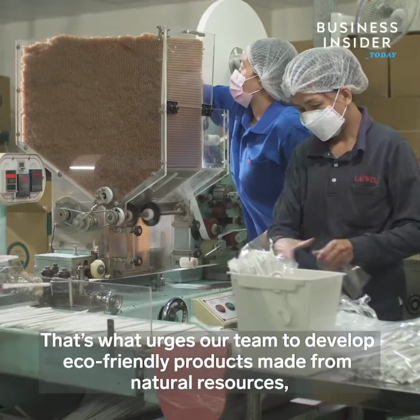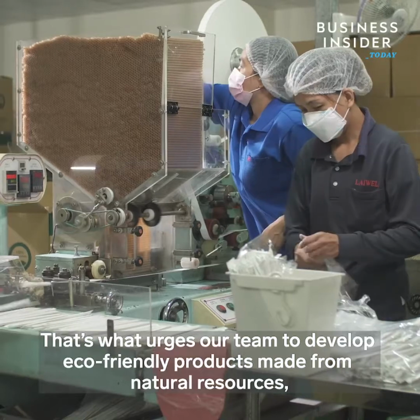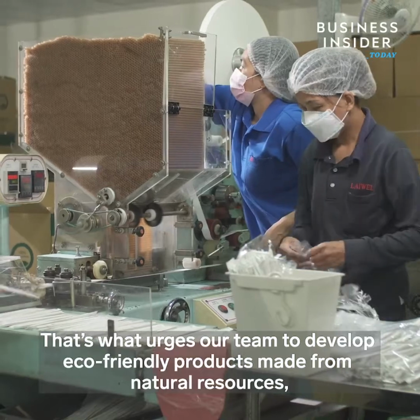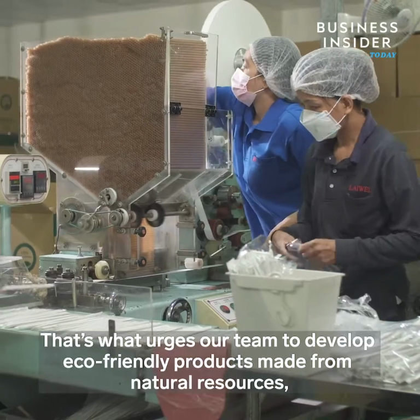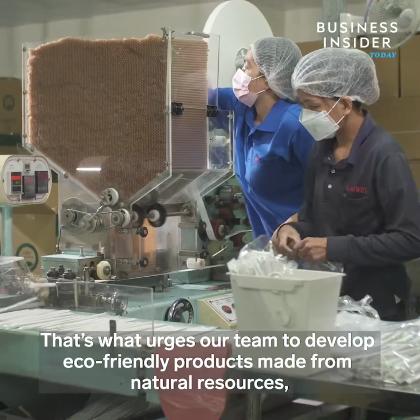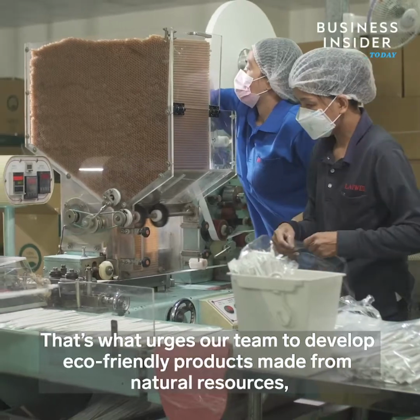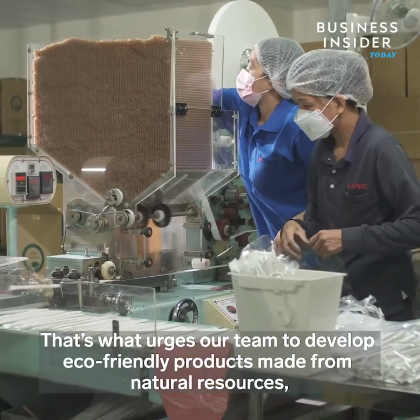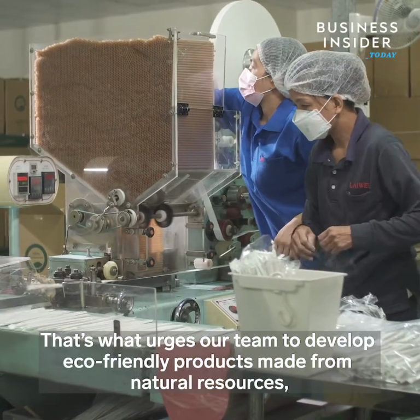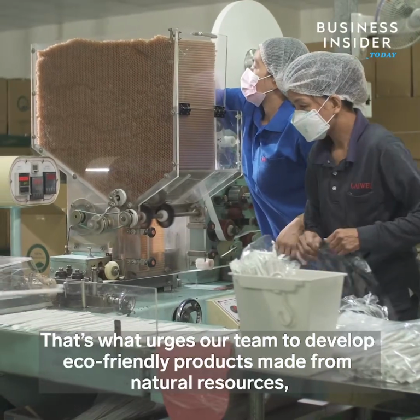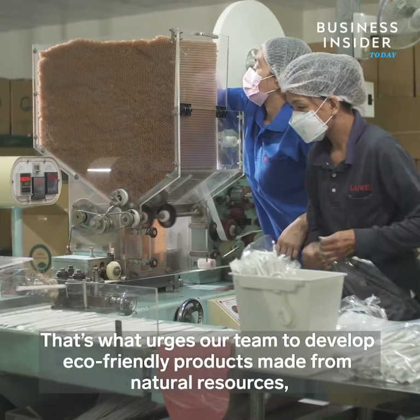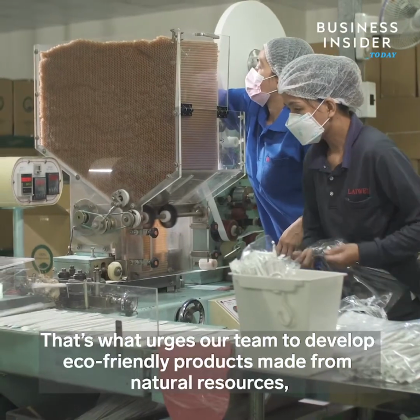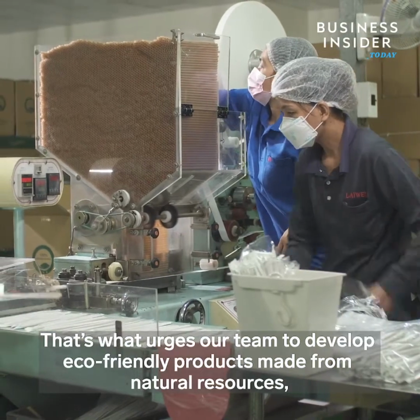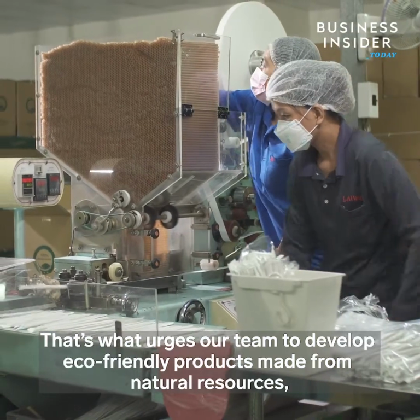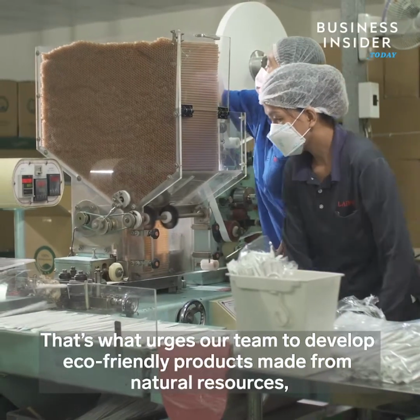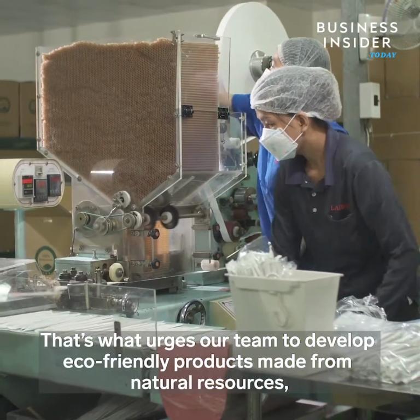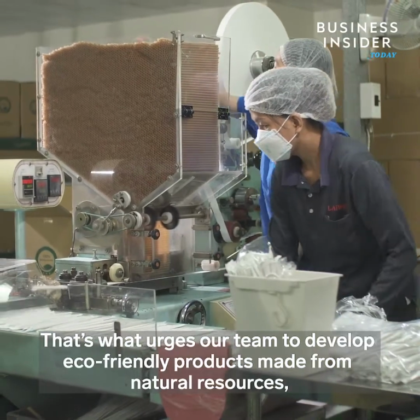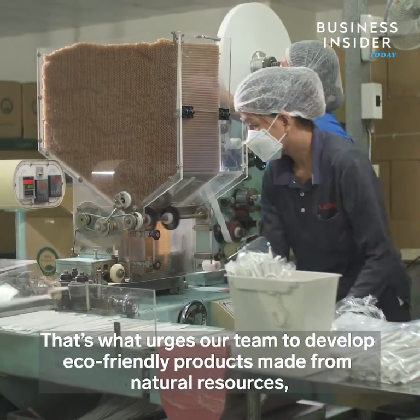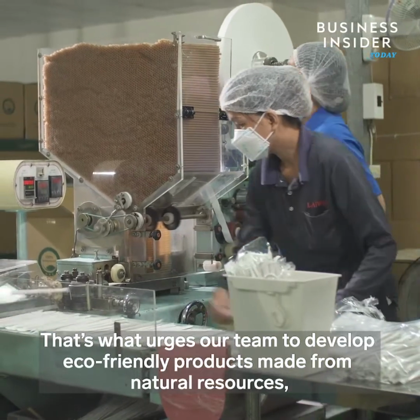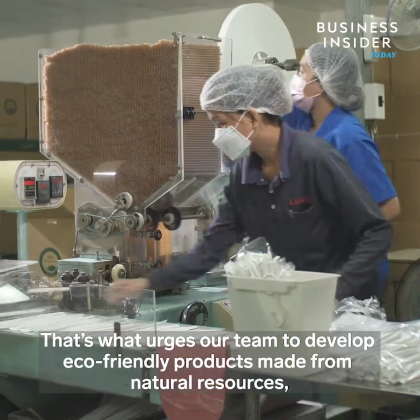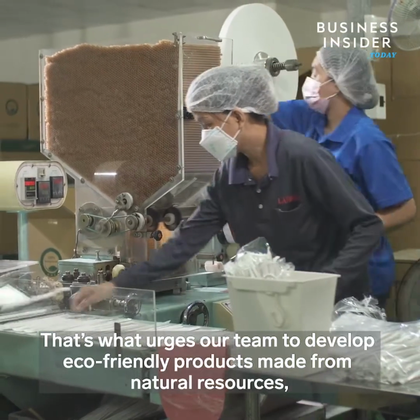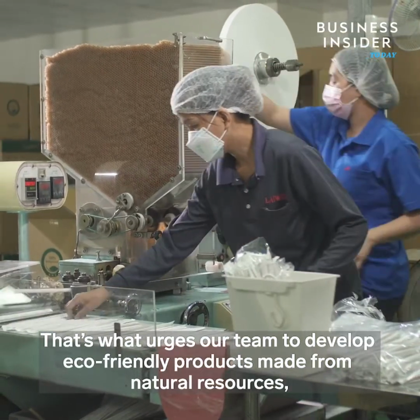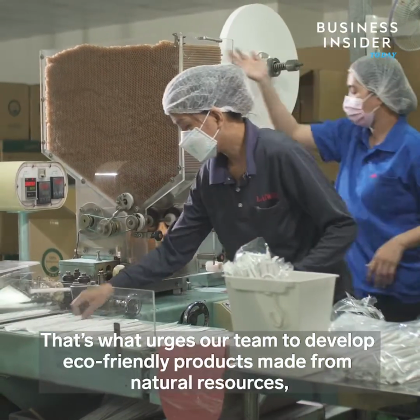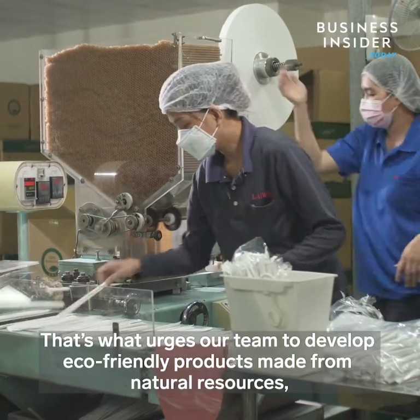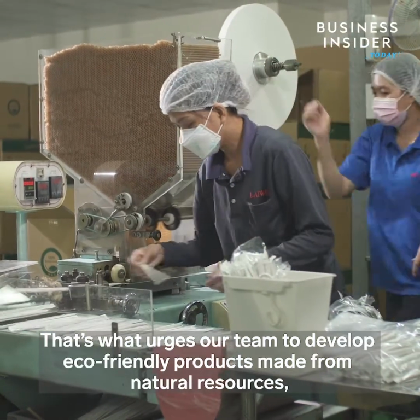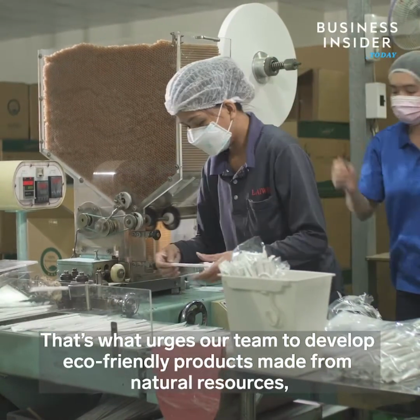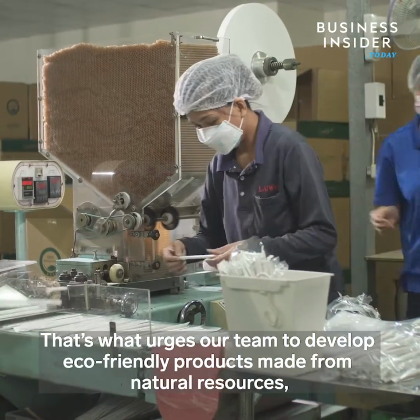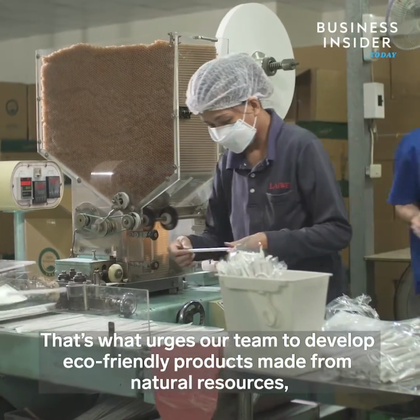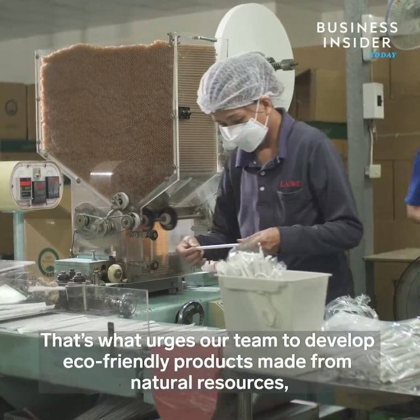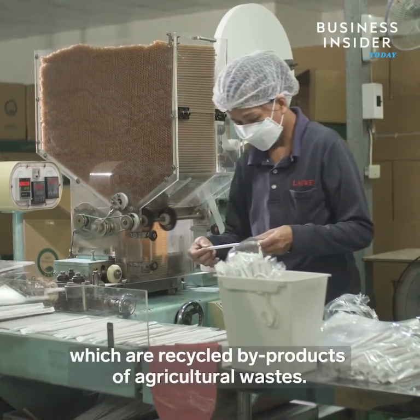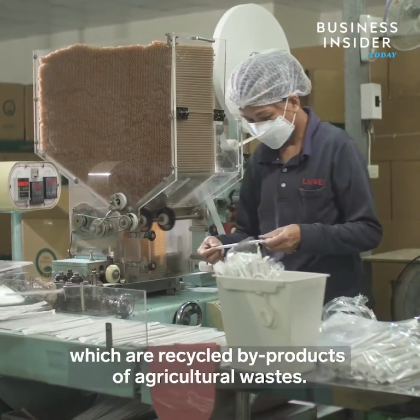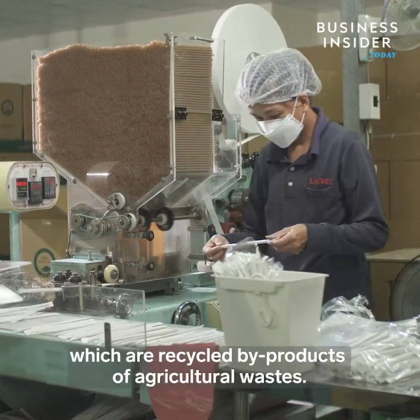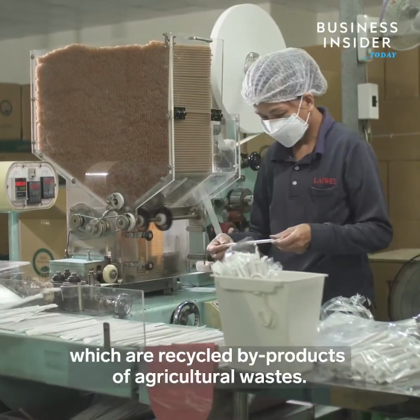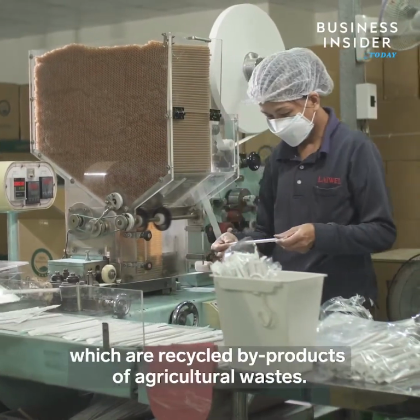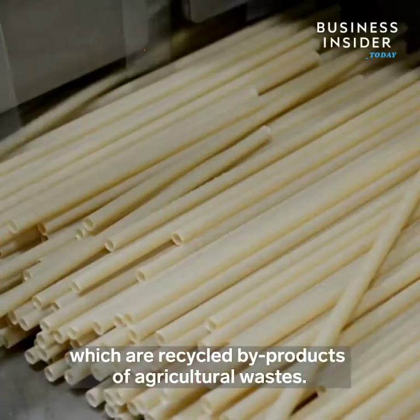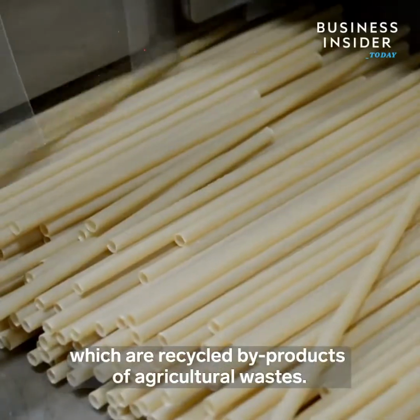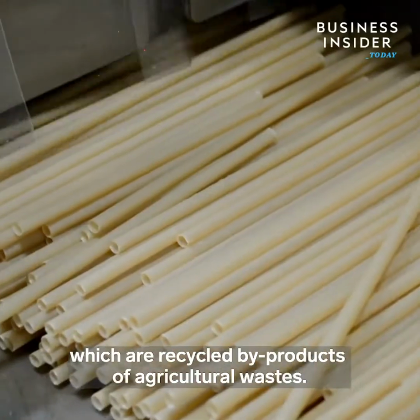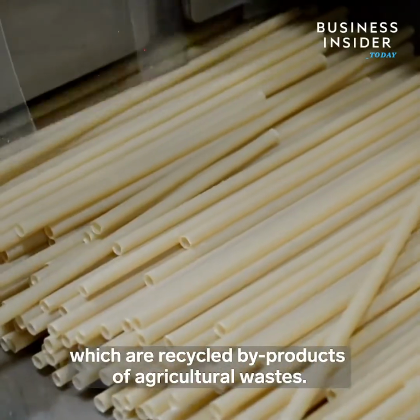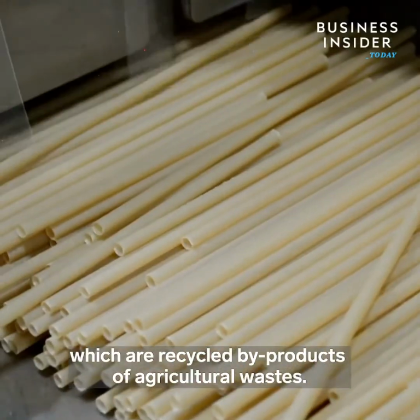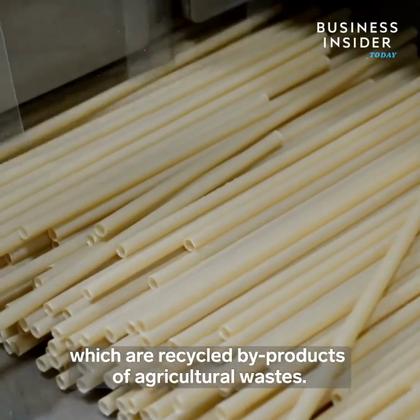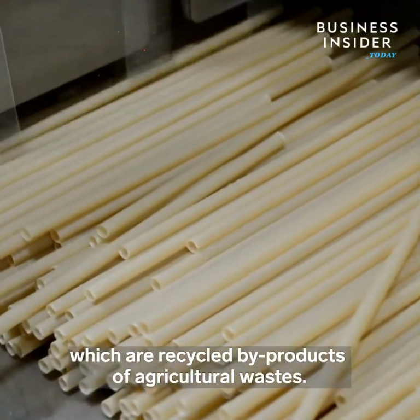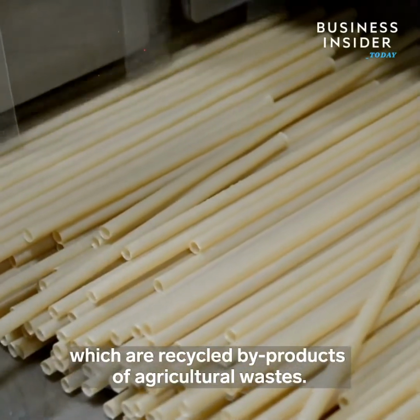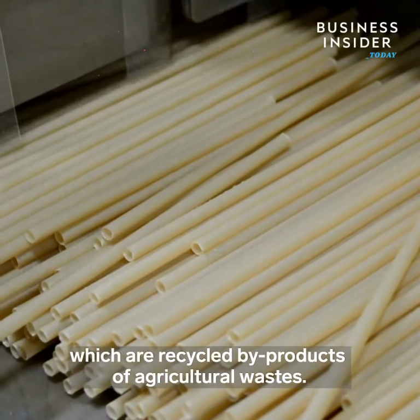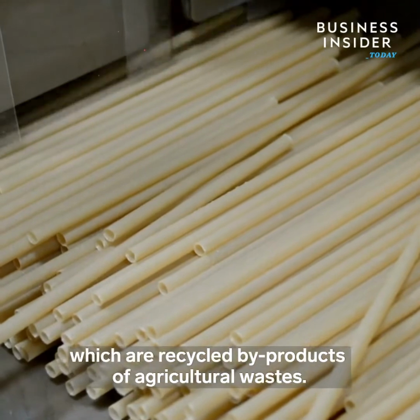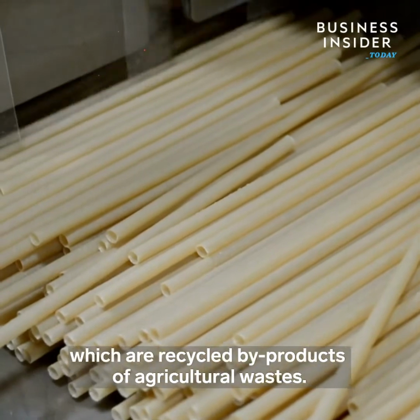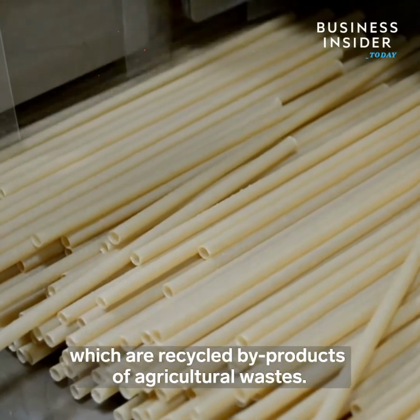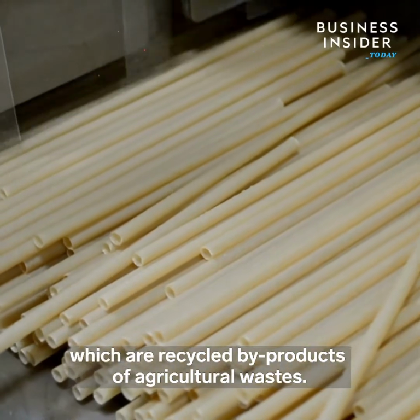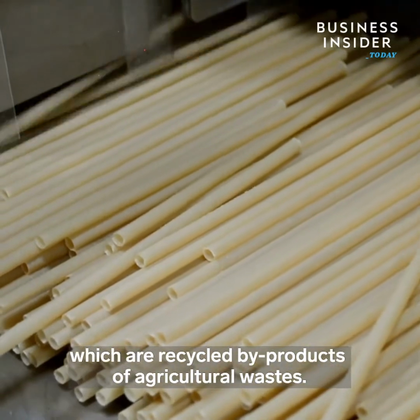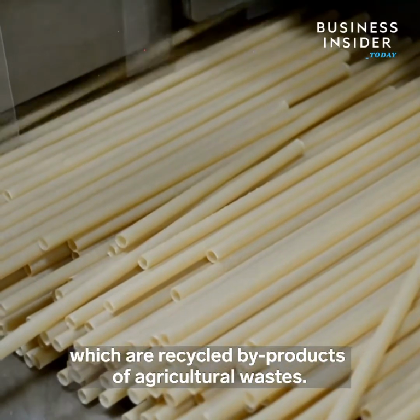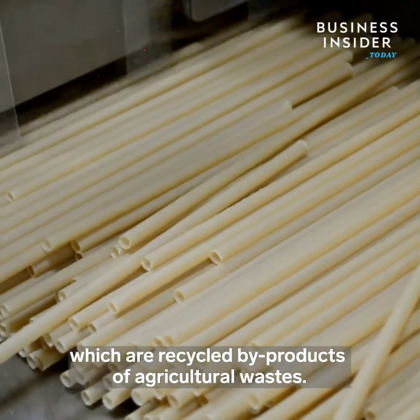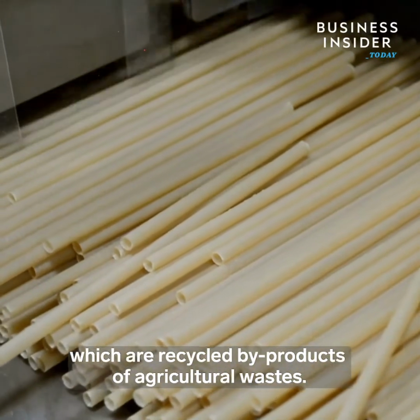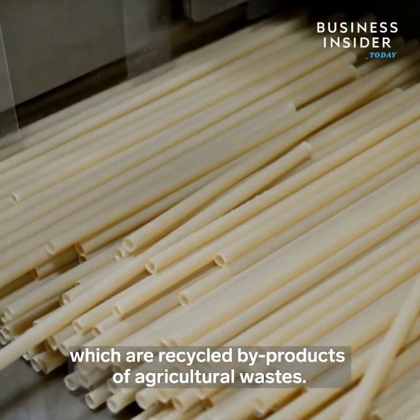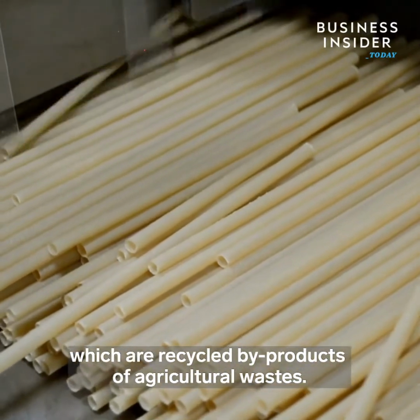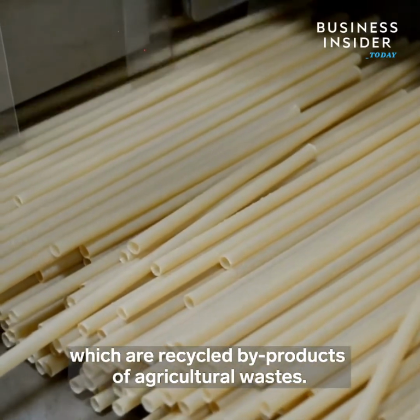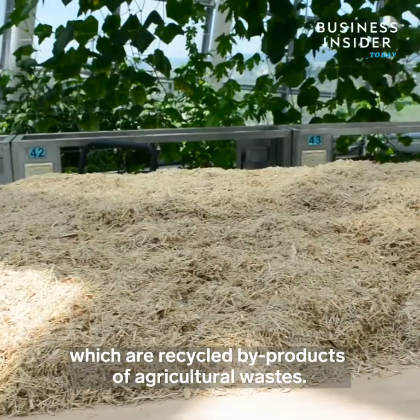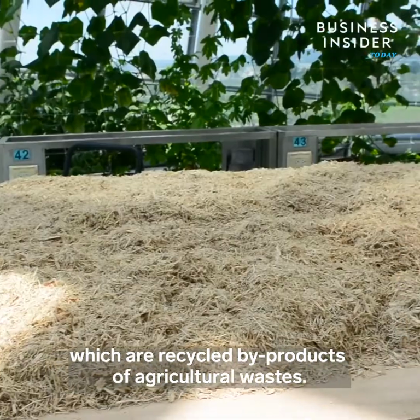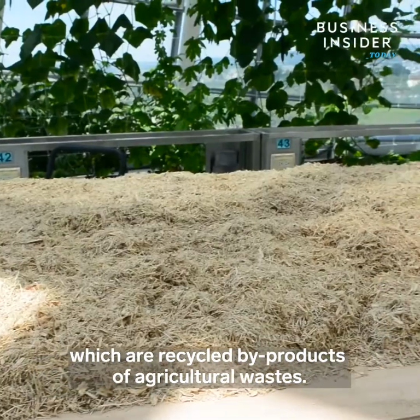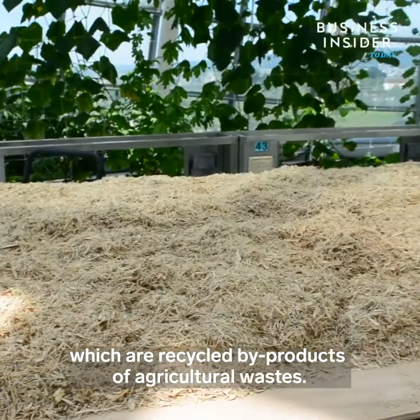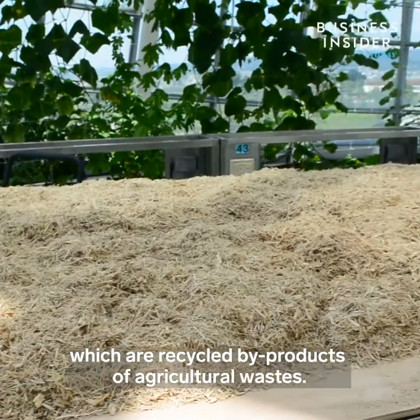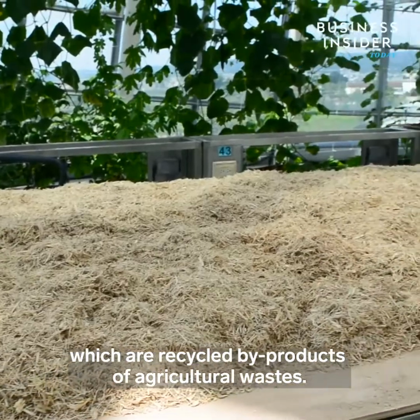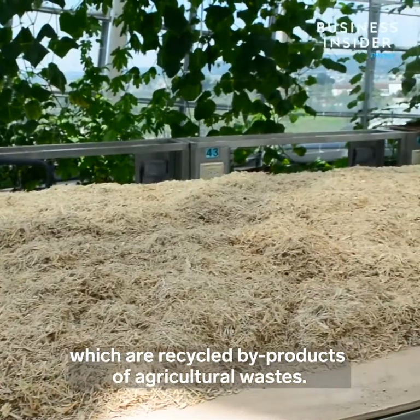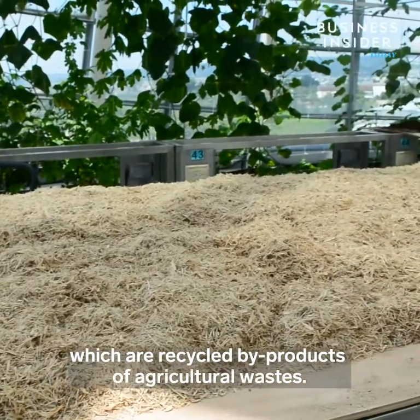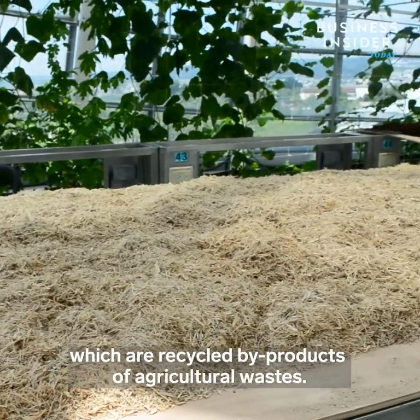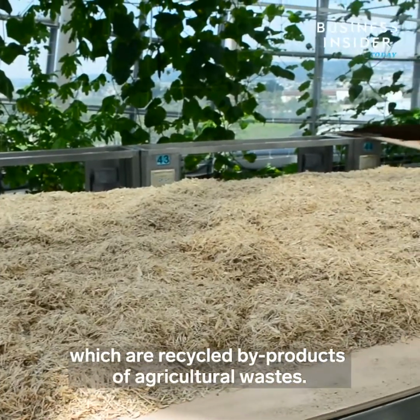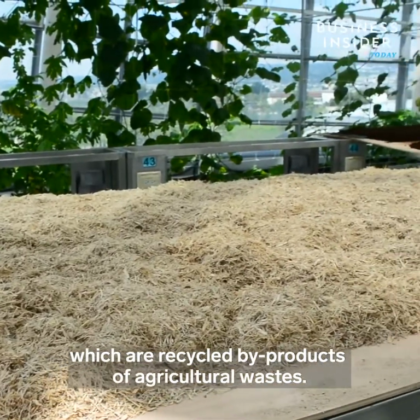Our materials are from plant-based sources, and we put these materials together to make products that can be safely removed from the environment.